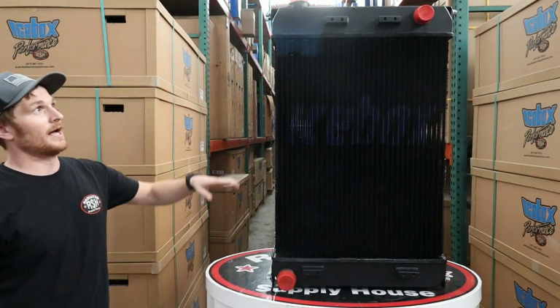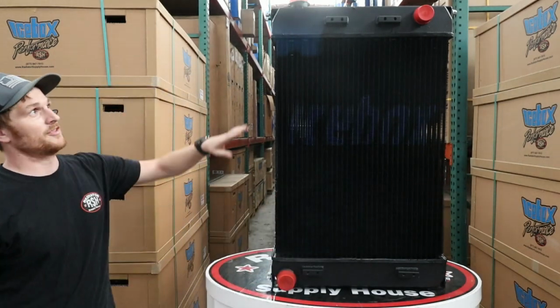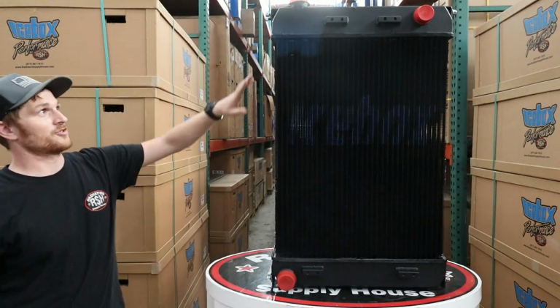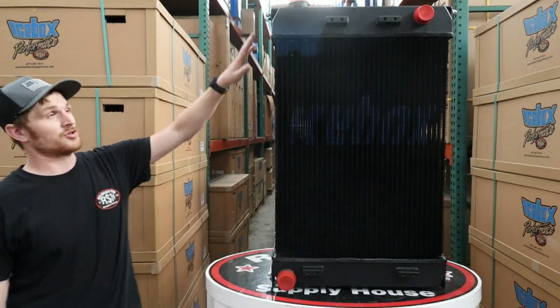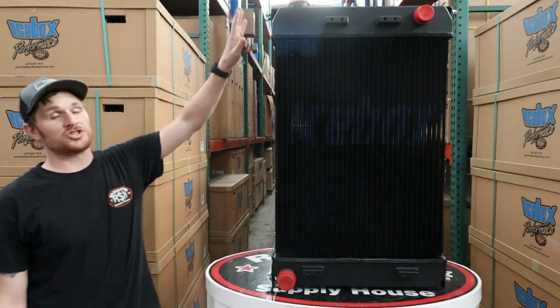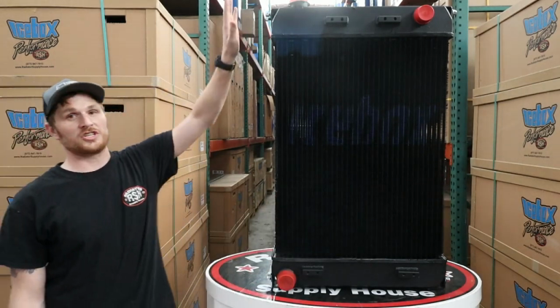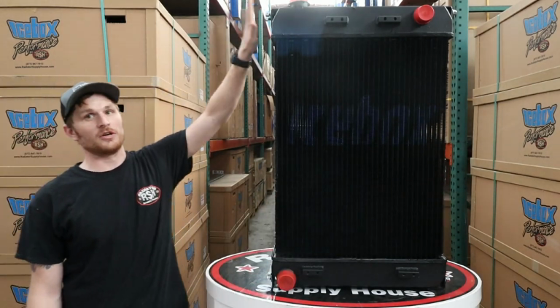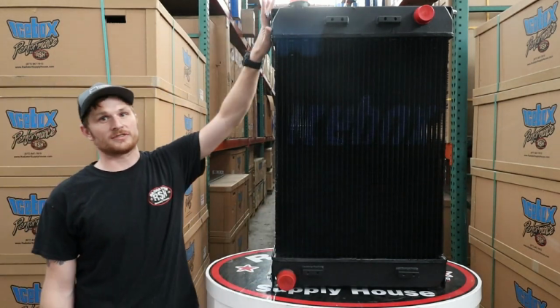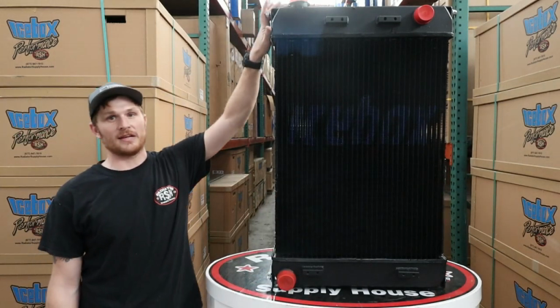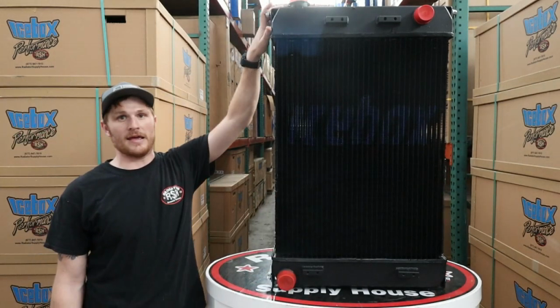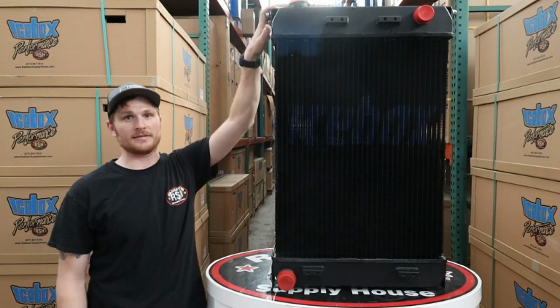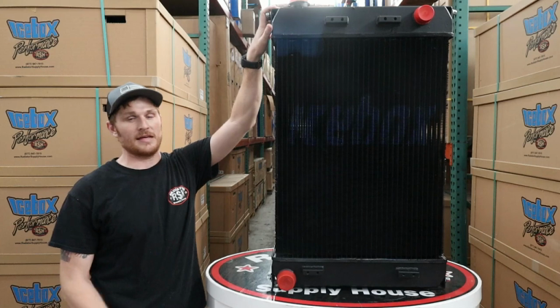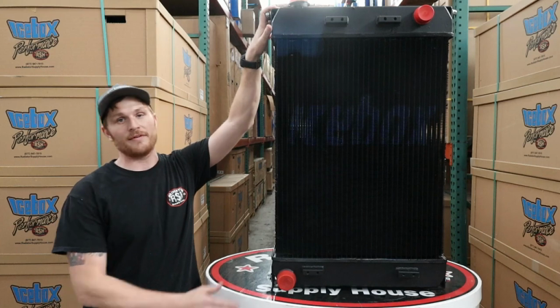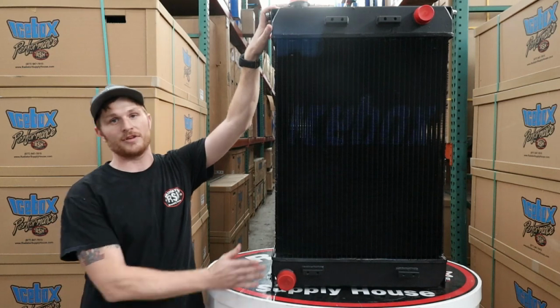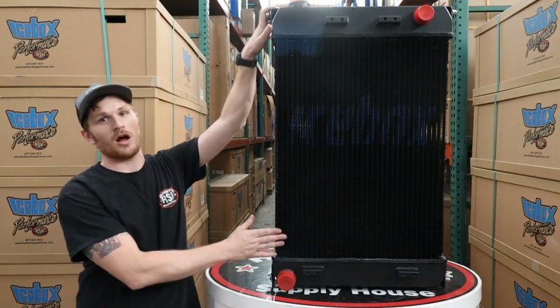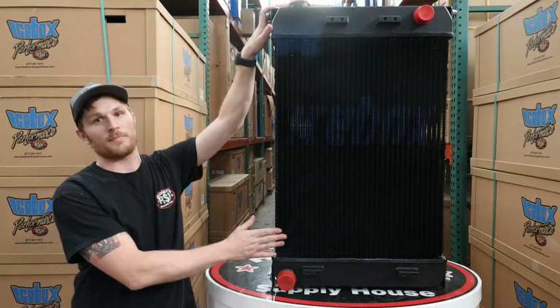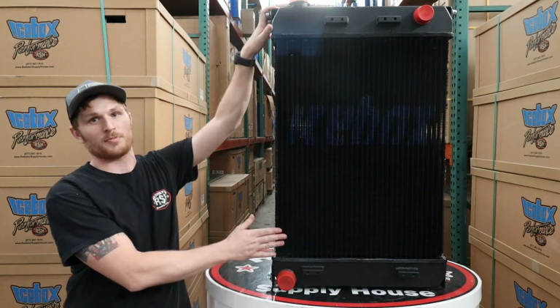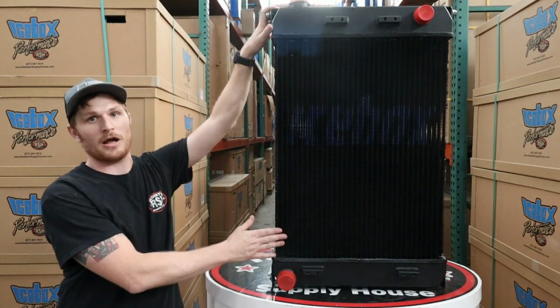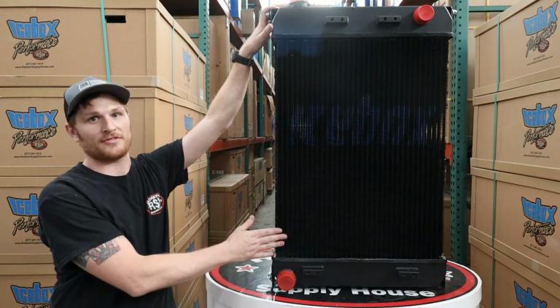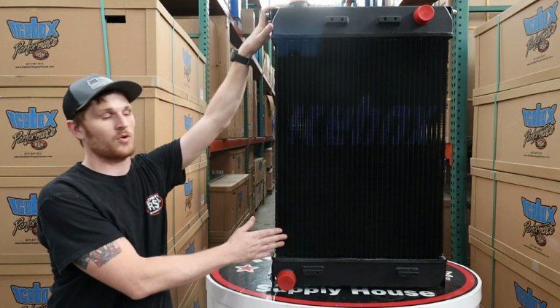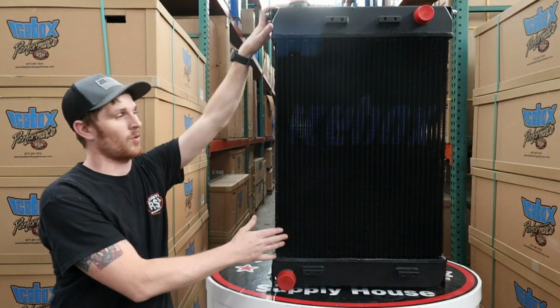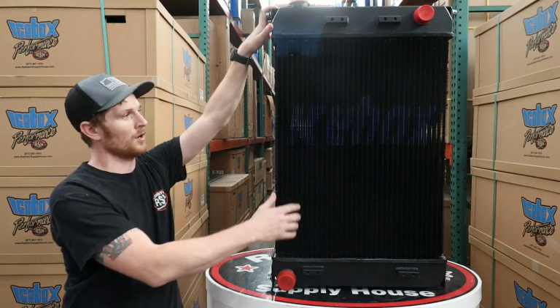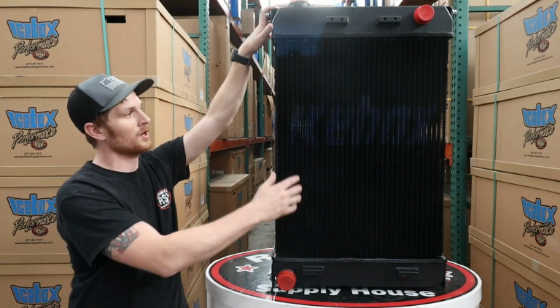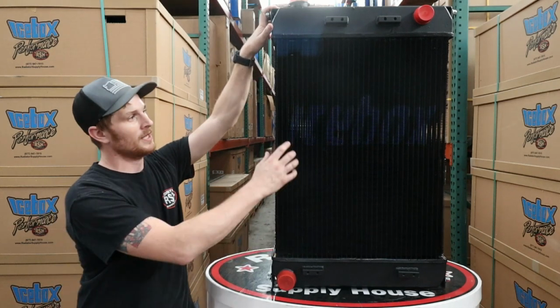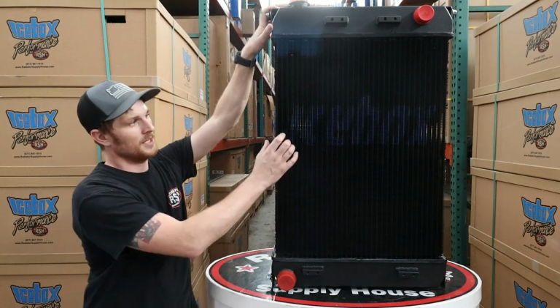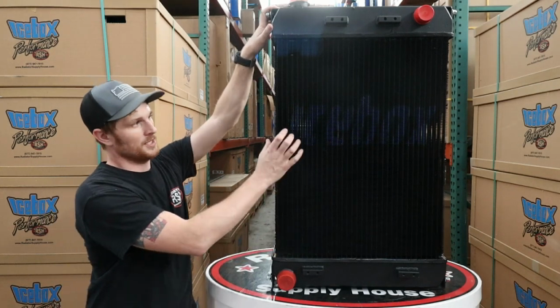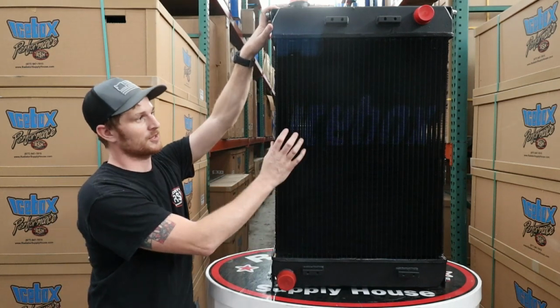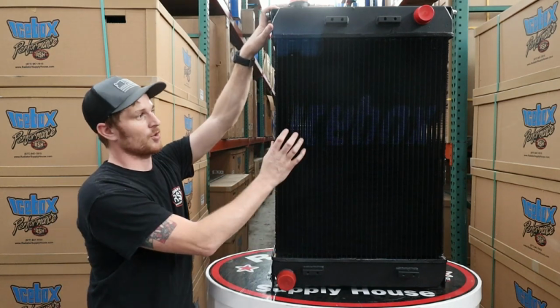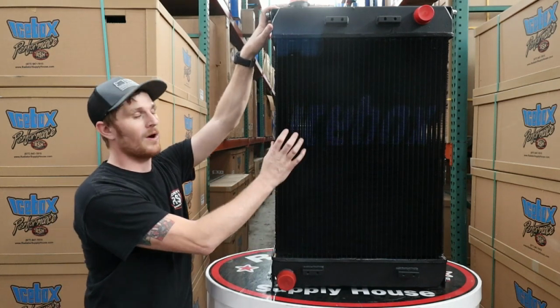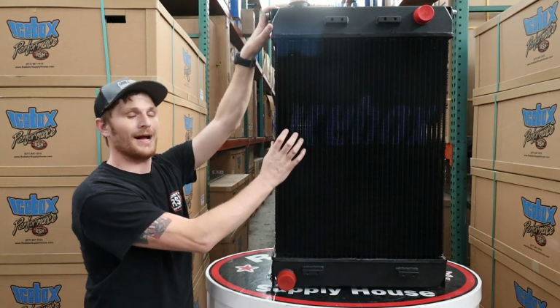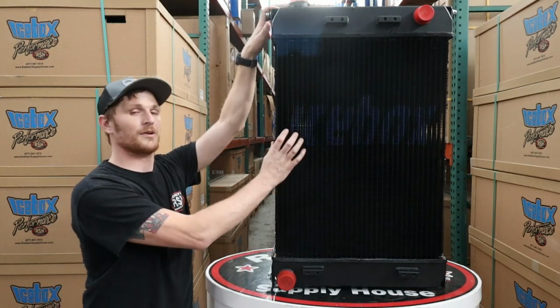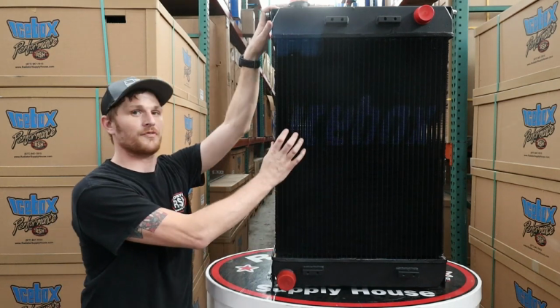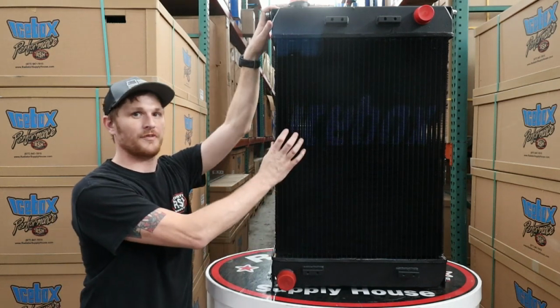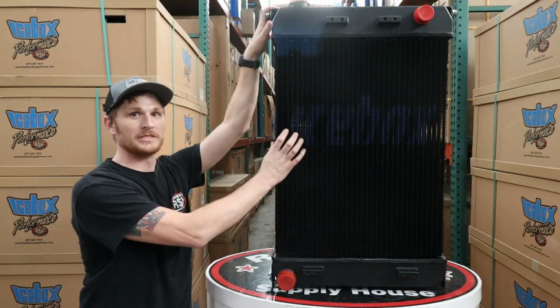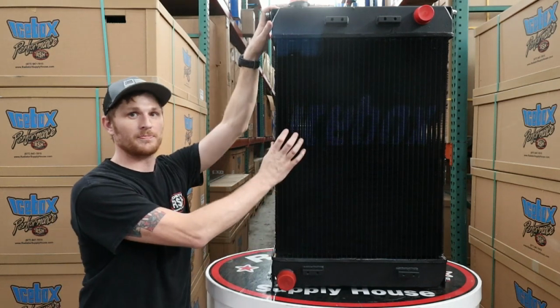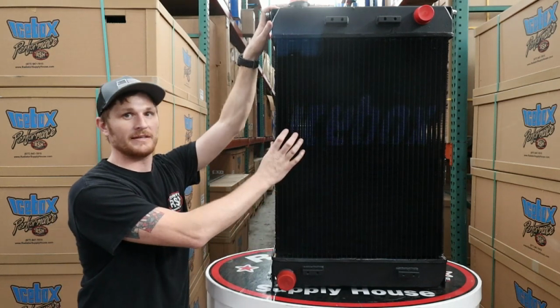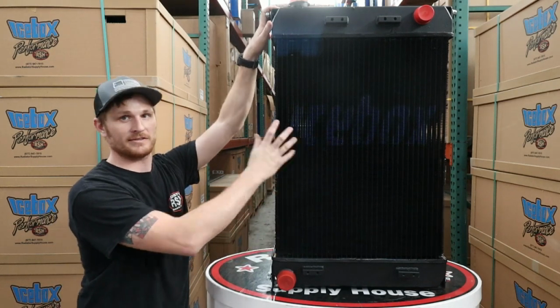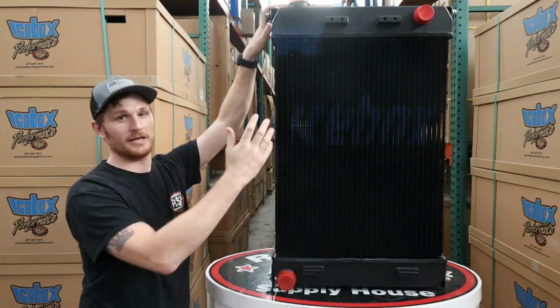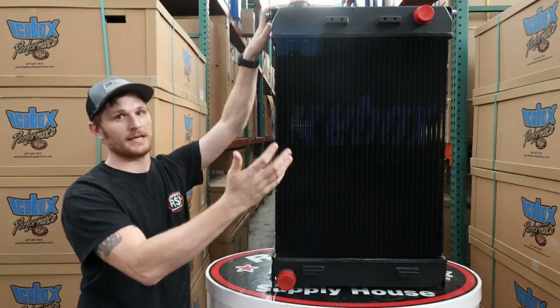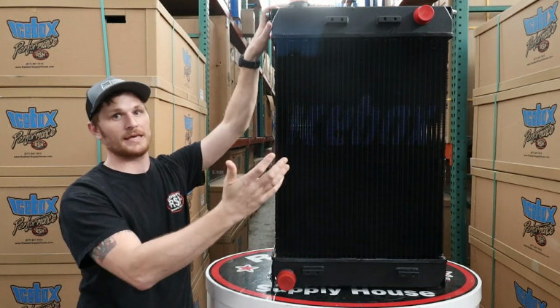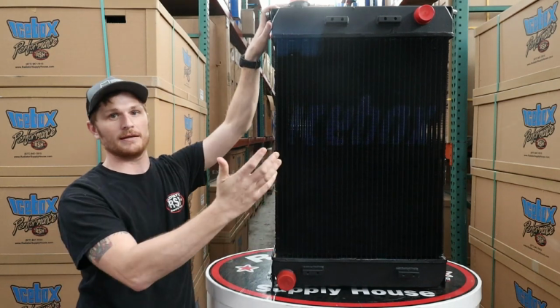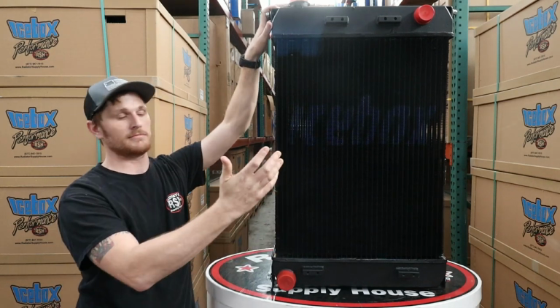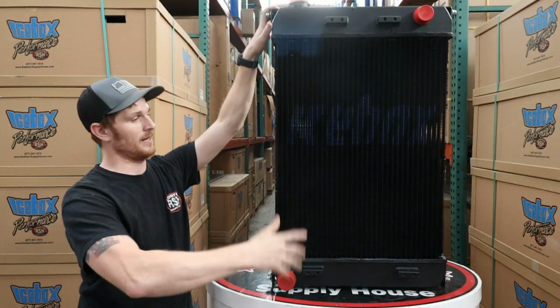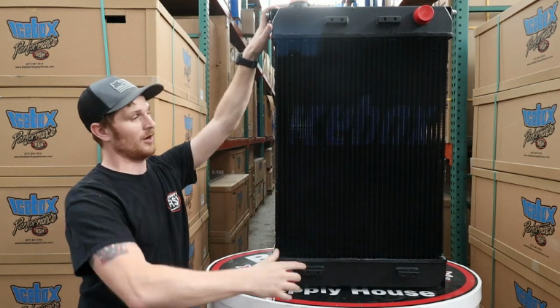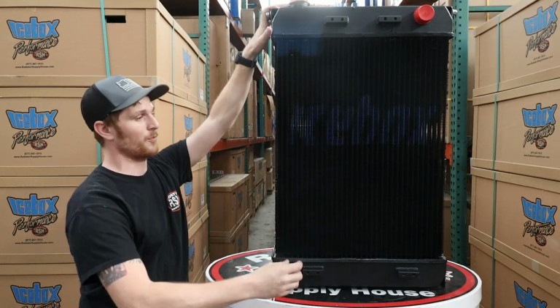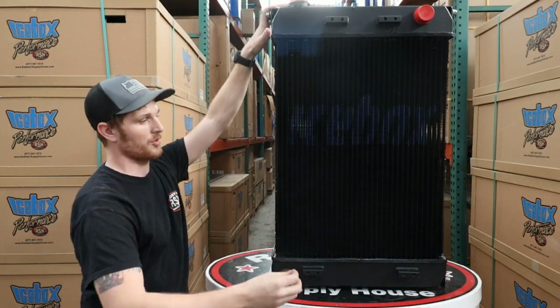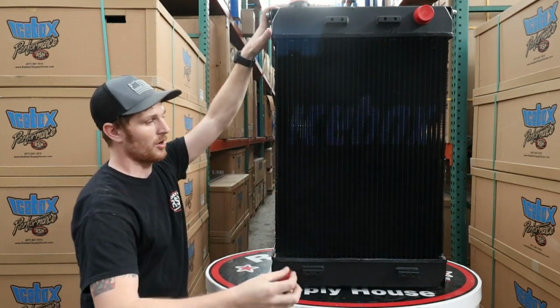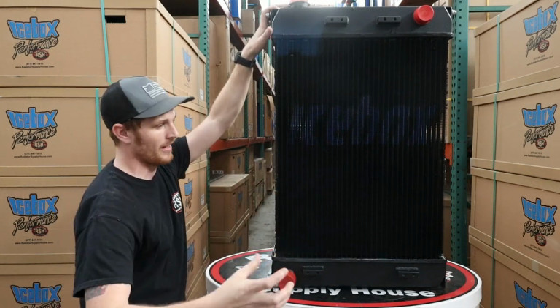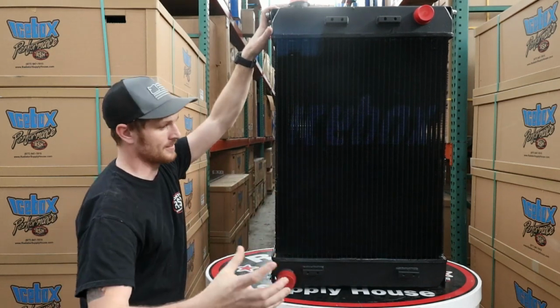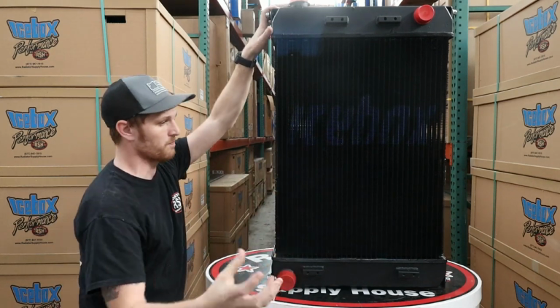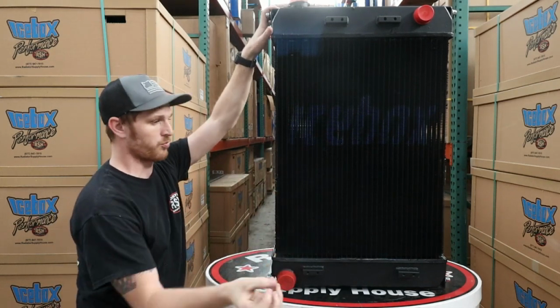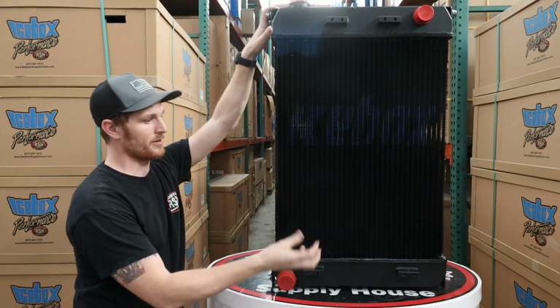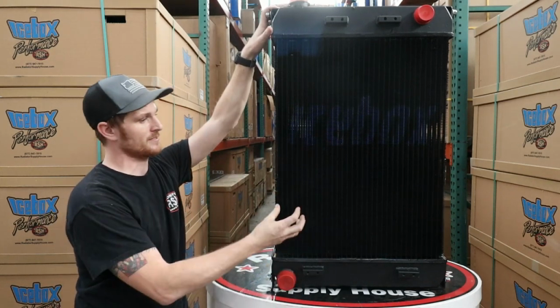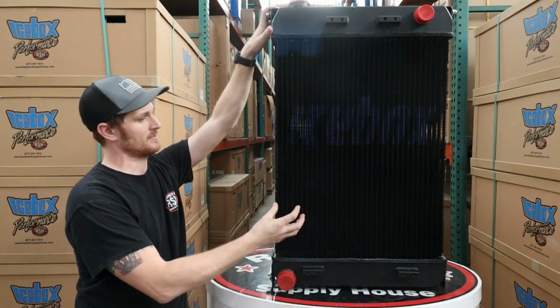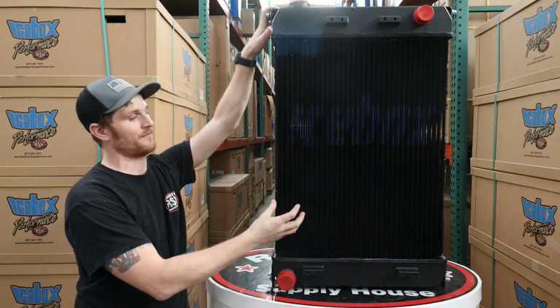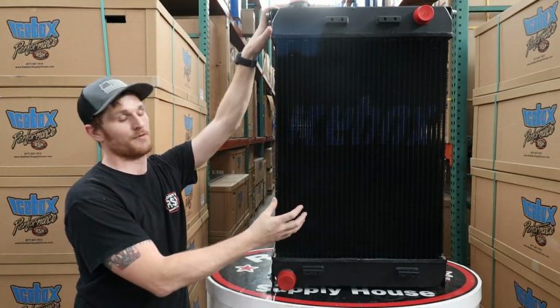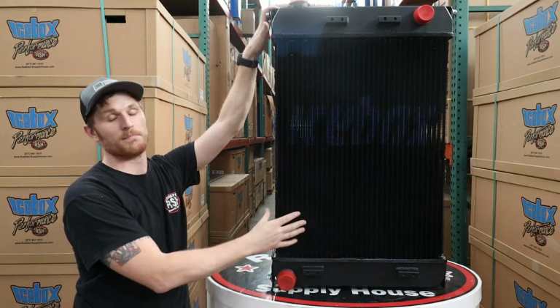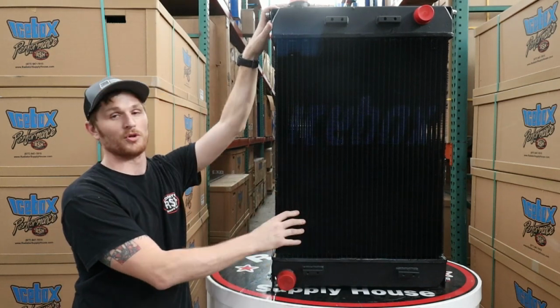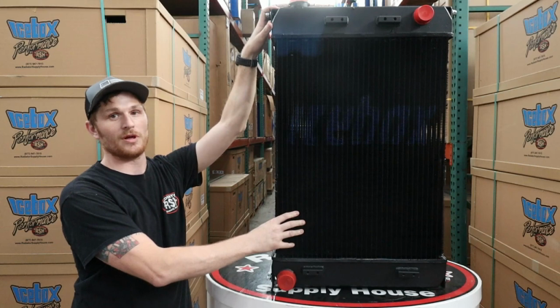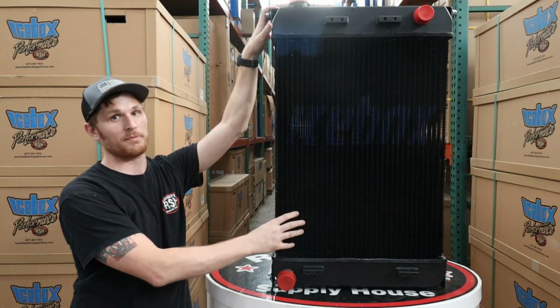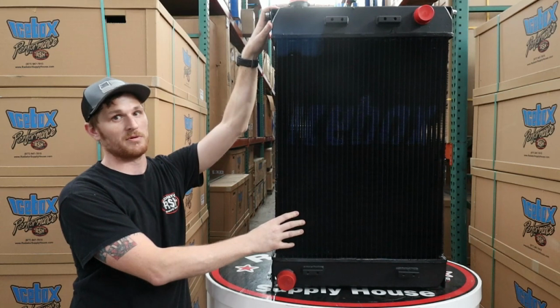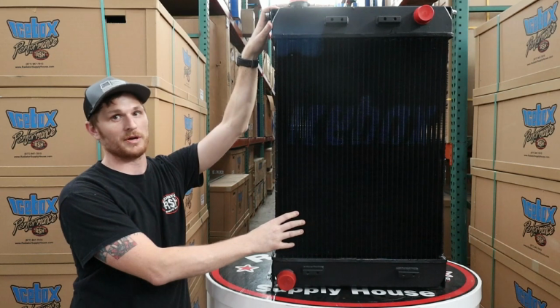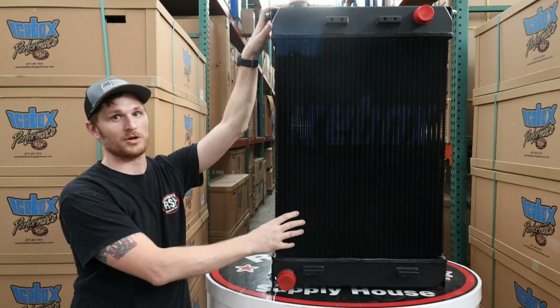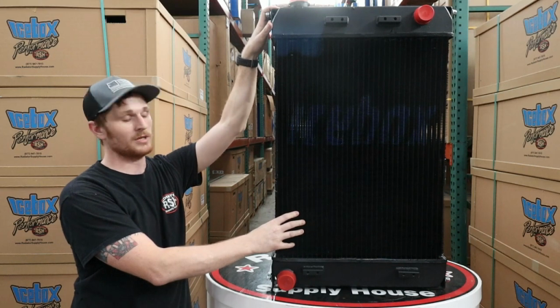These are steel tanks with a heavy copper brass core. You get the wider fin spacing to help with all that debris and stuff from building up in the middle.